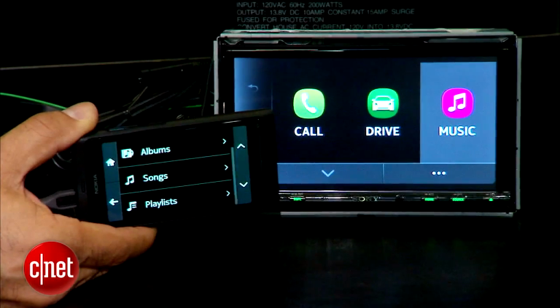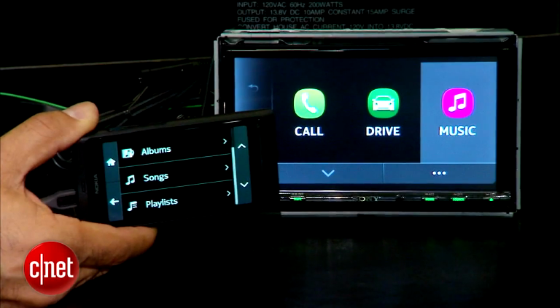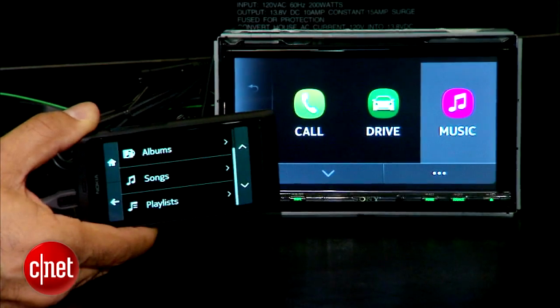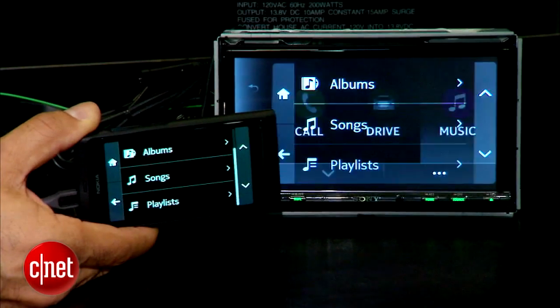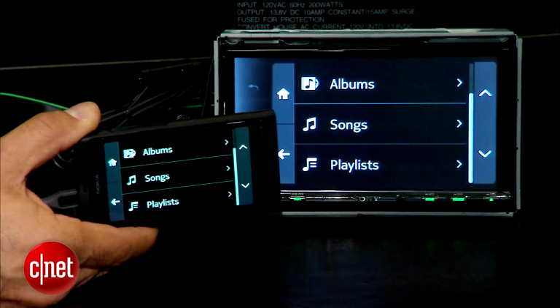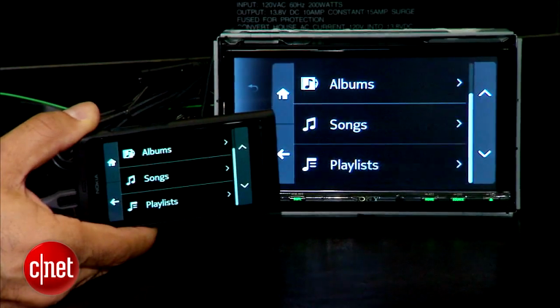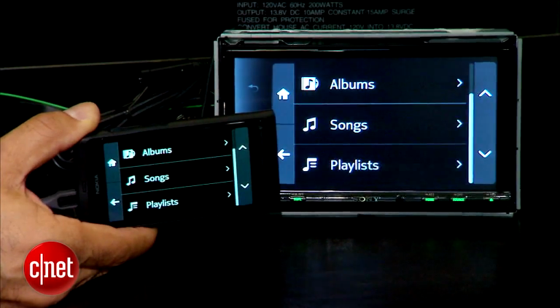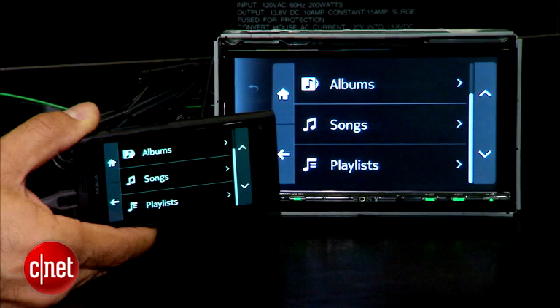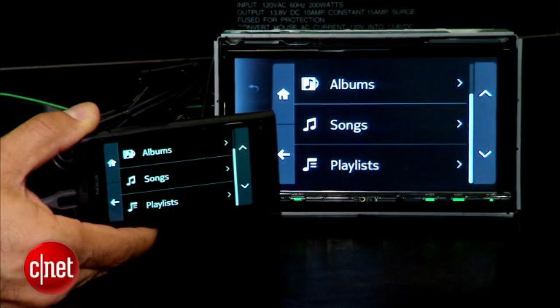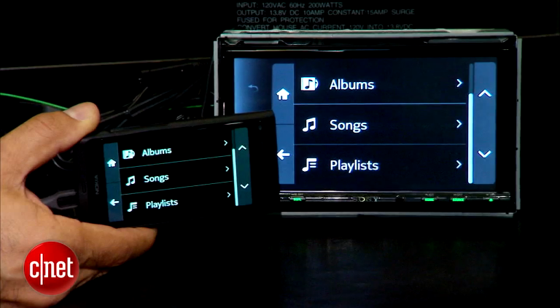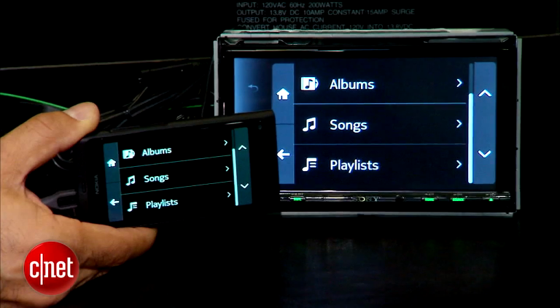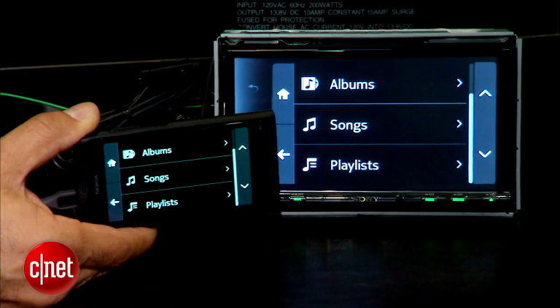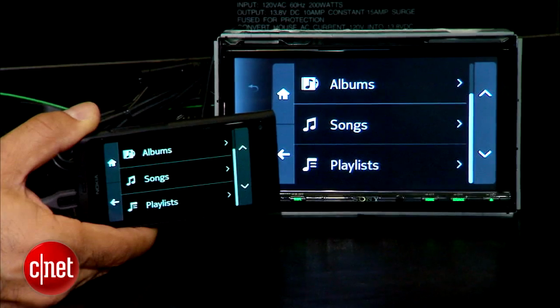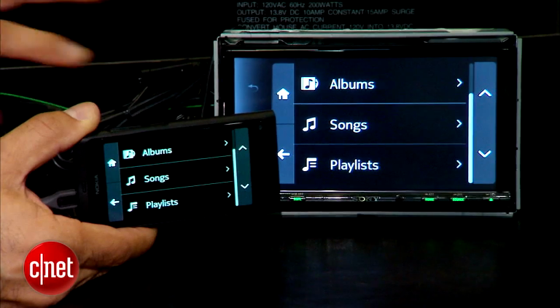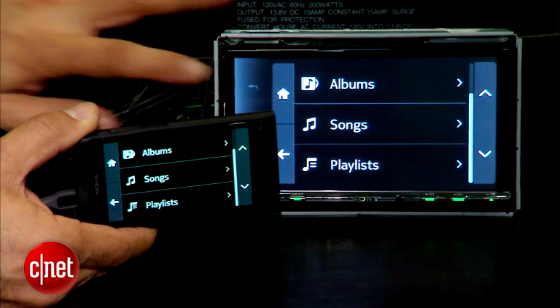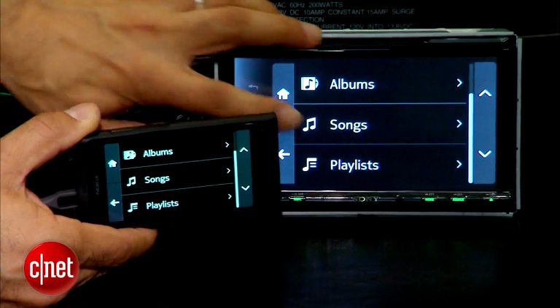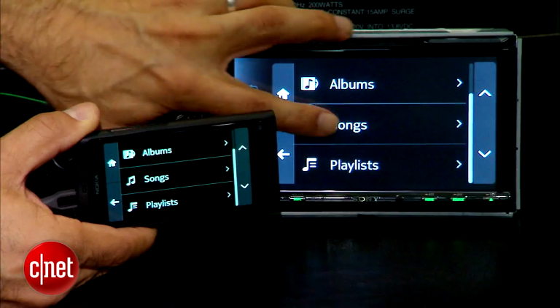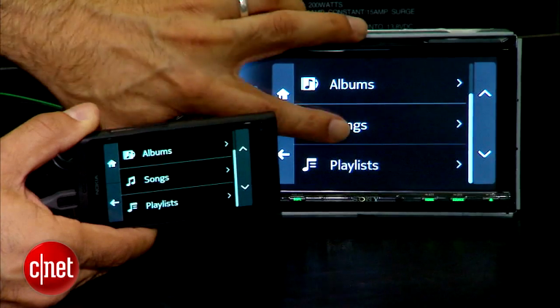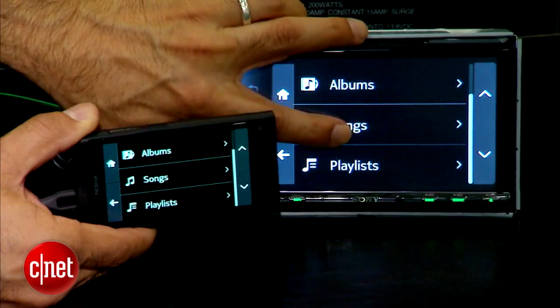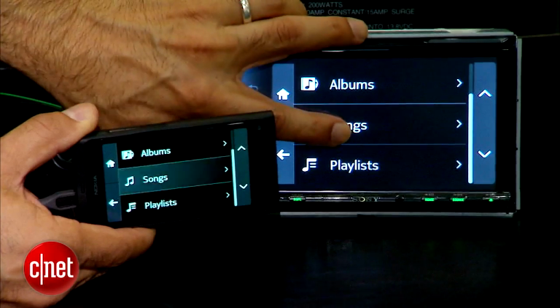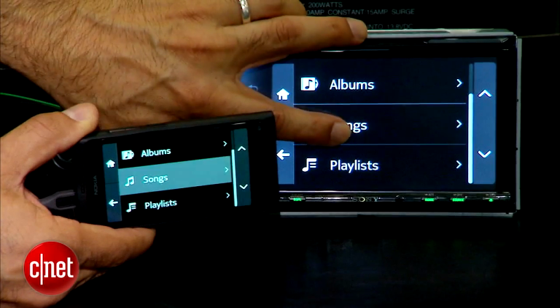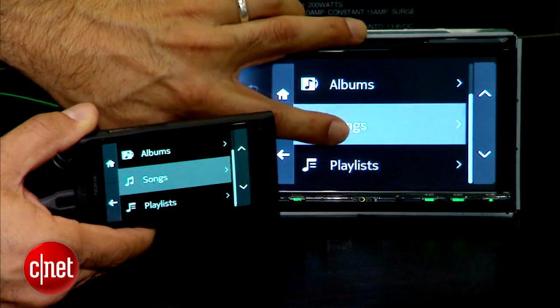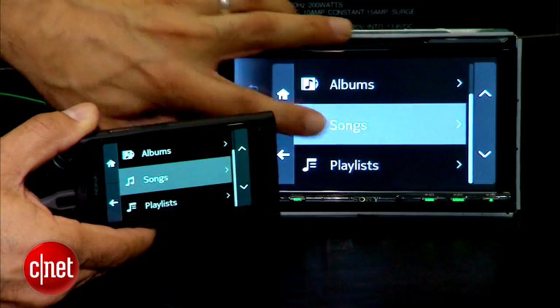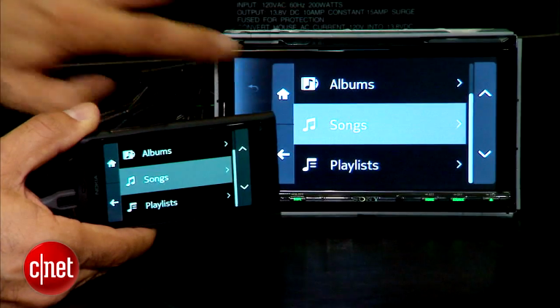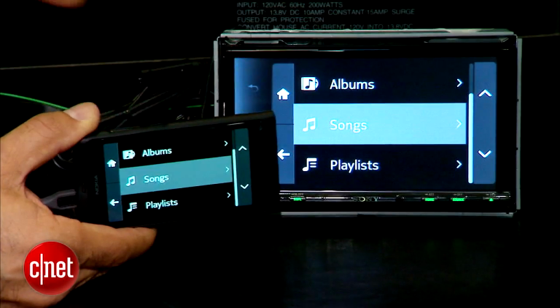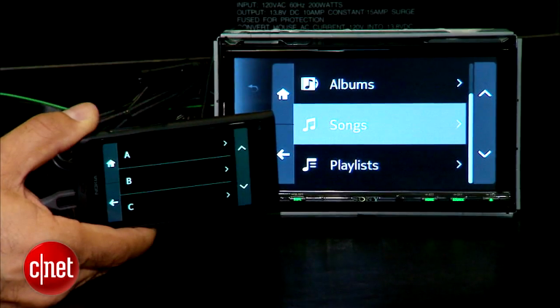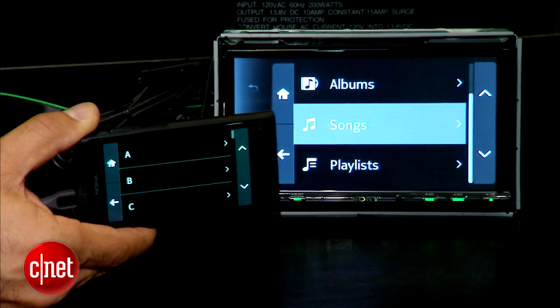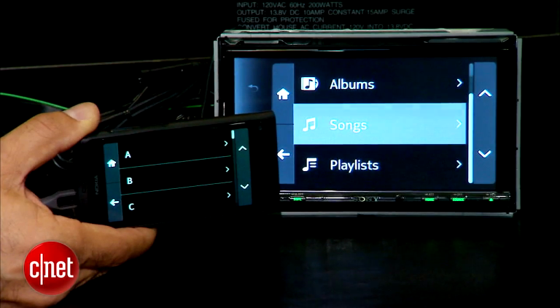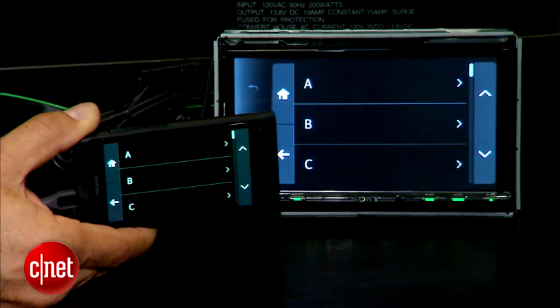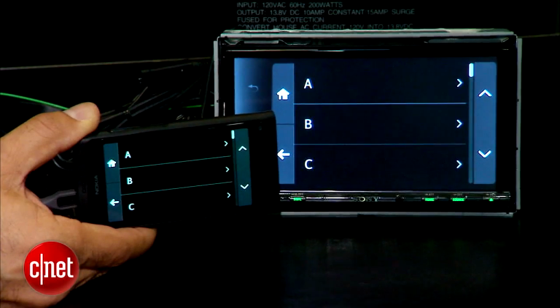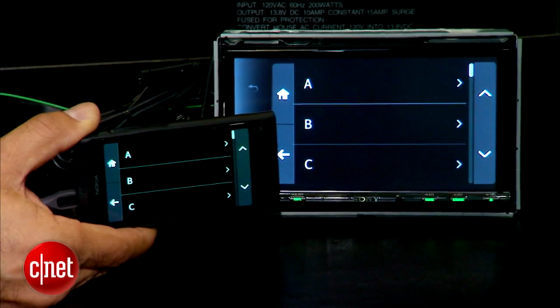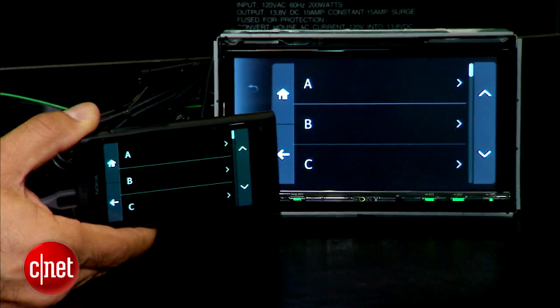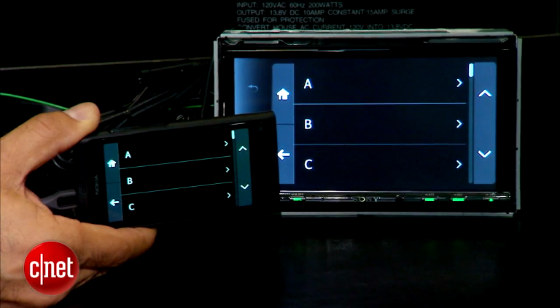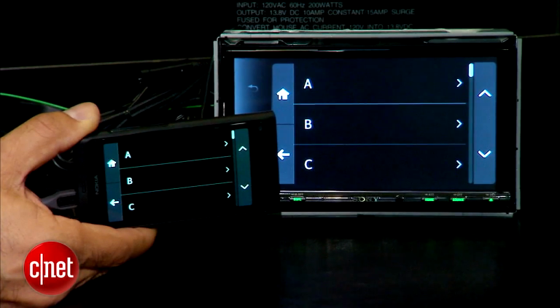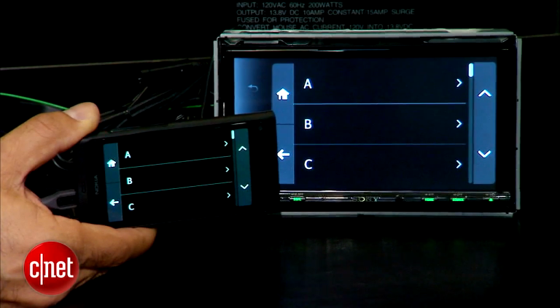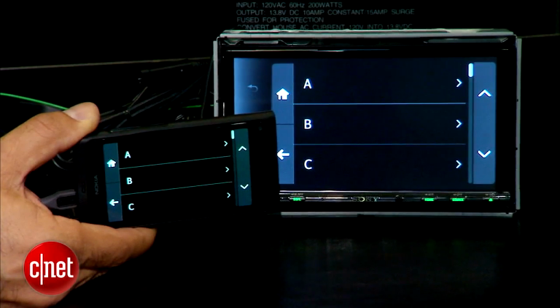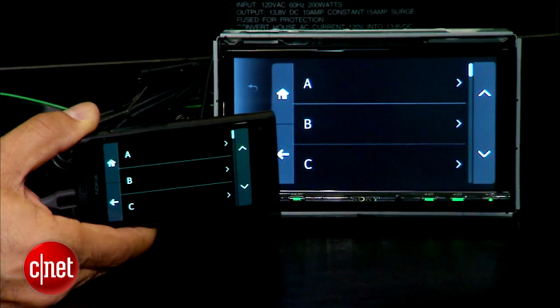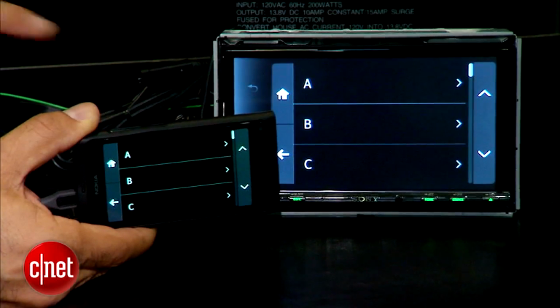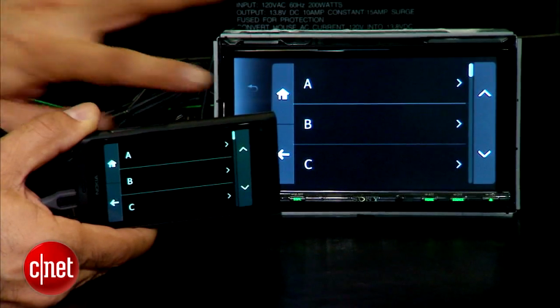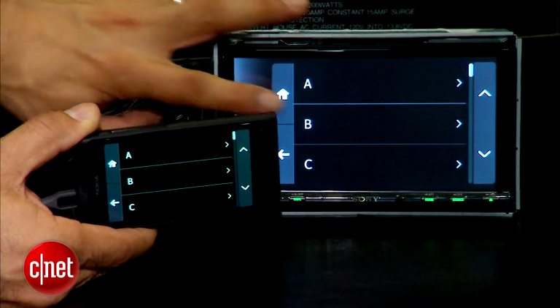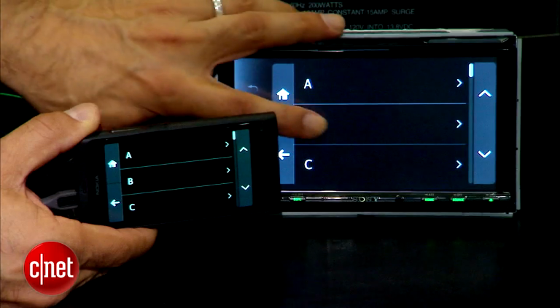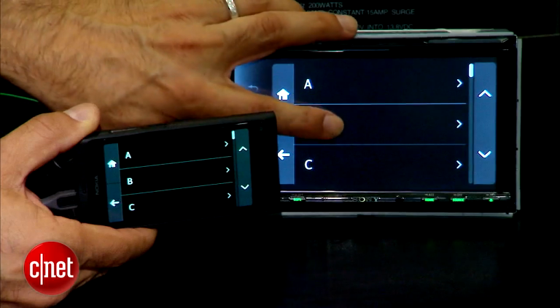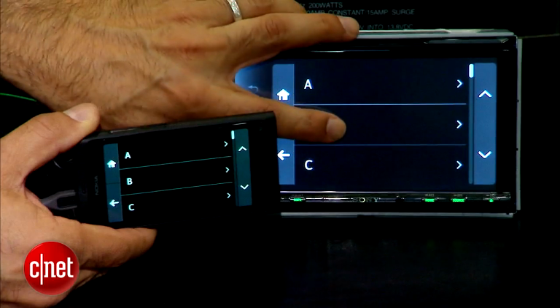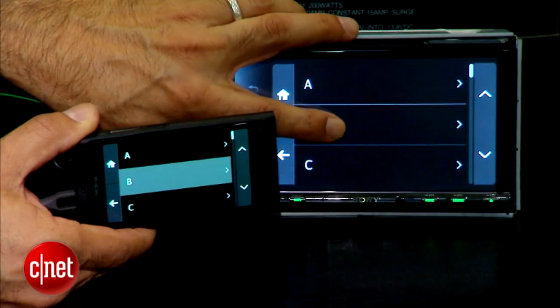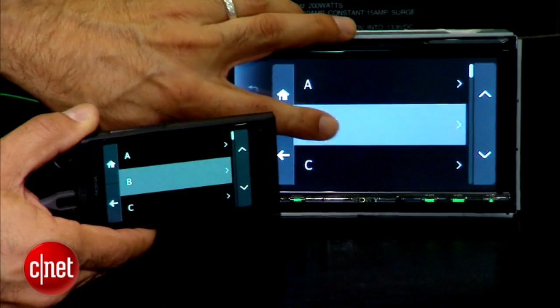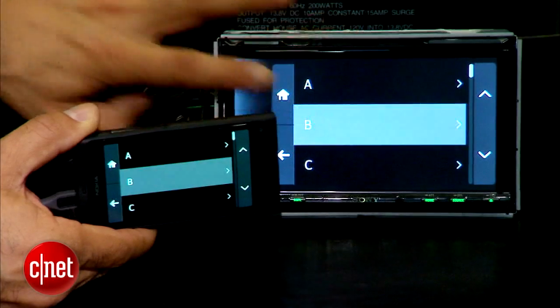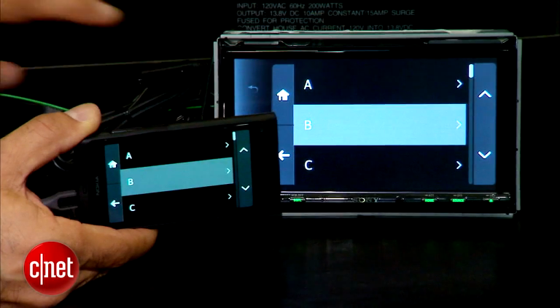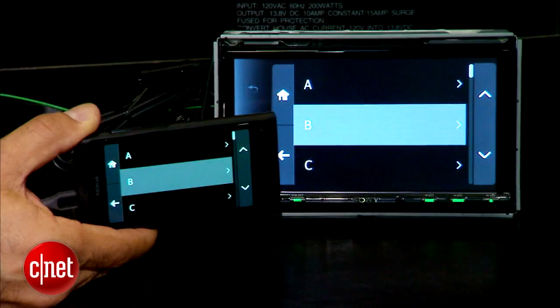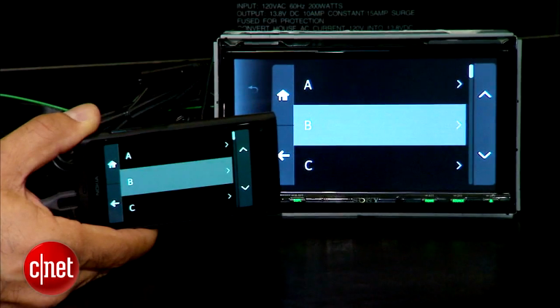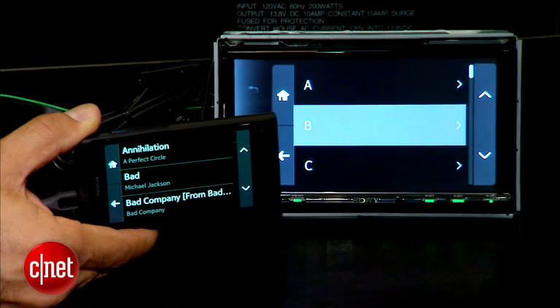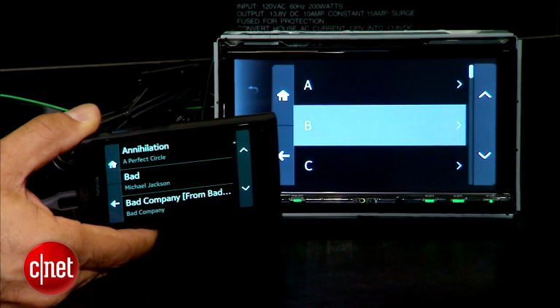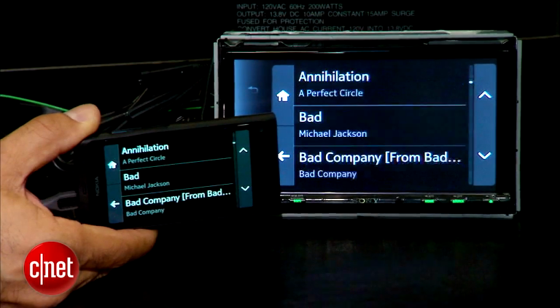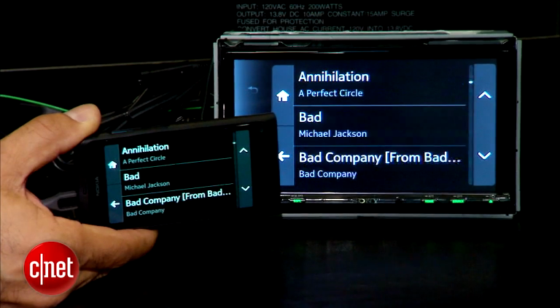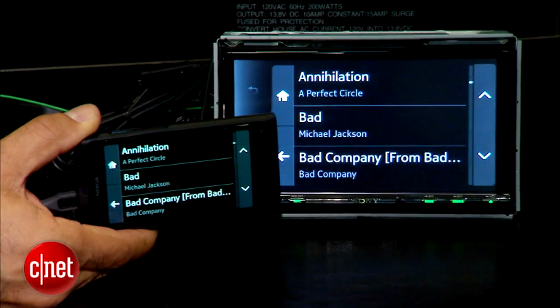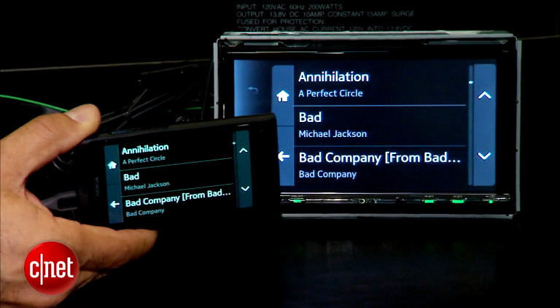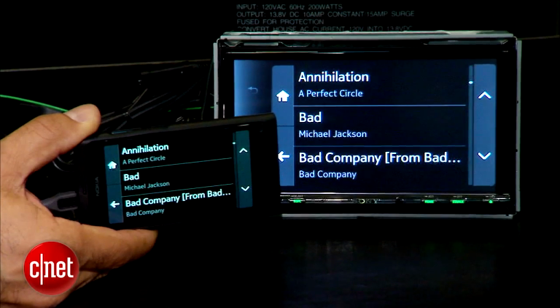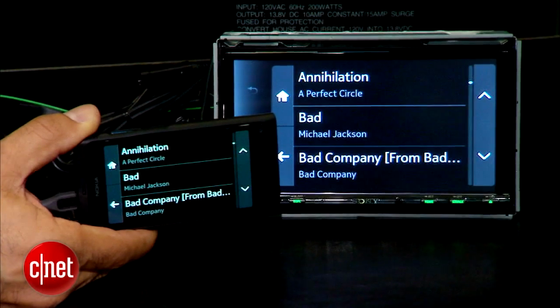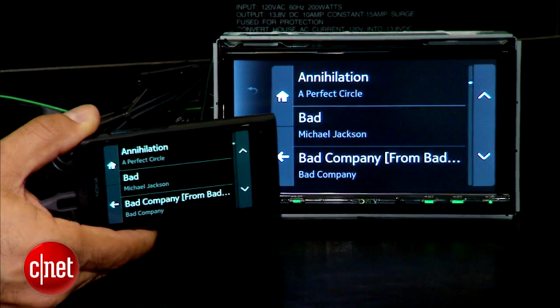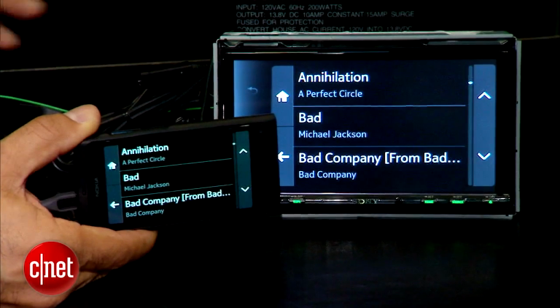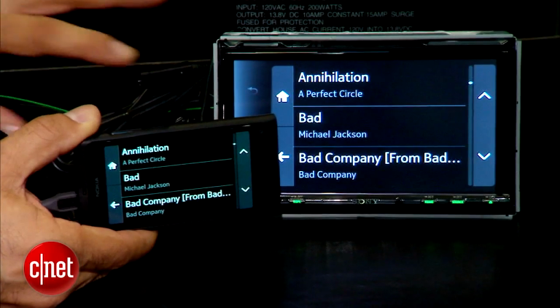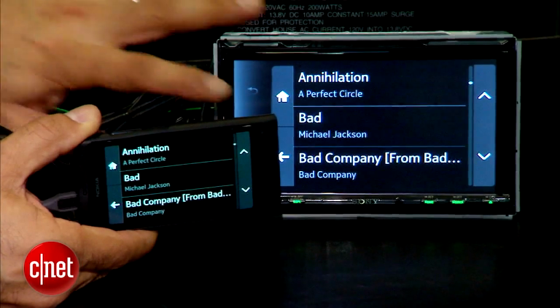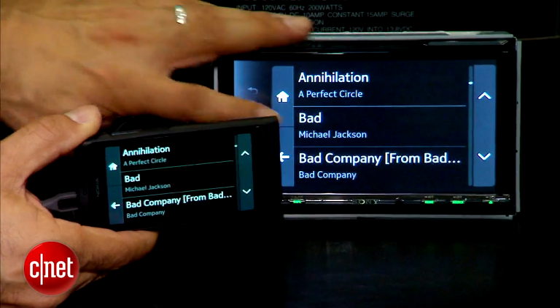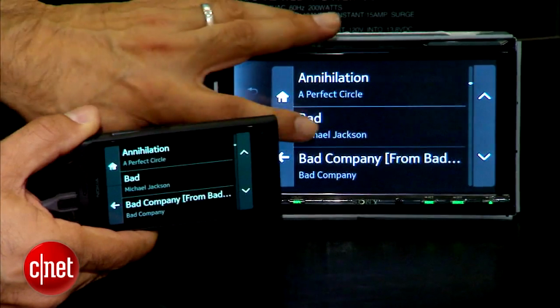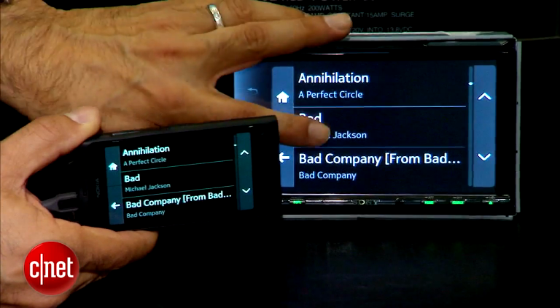It's not a very complimentary term, but basically this becomes a dumb display, and all the processing, the app load, and all of that is on the phone.